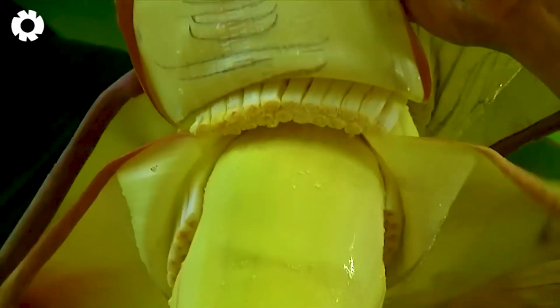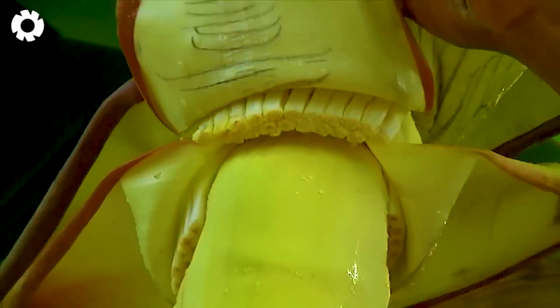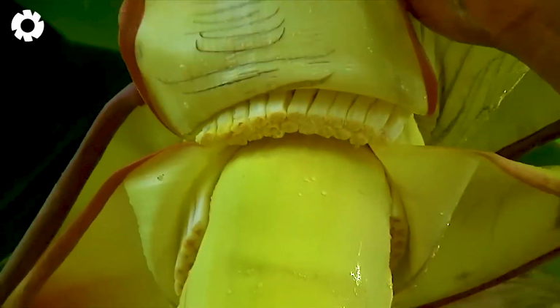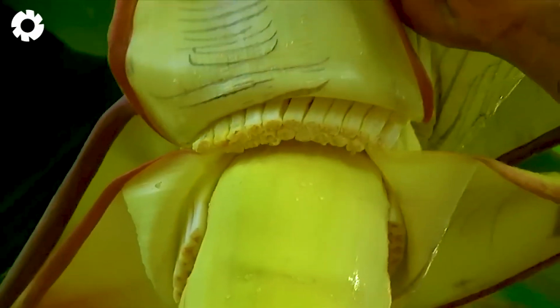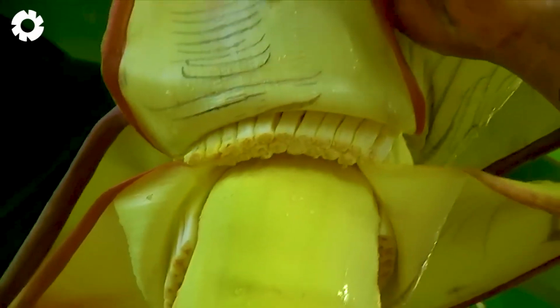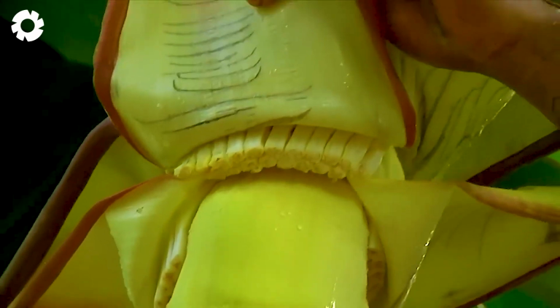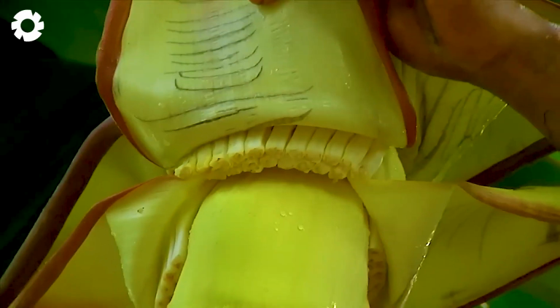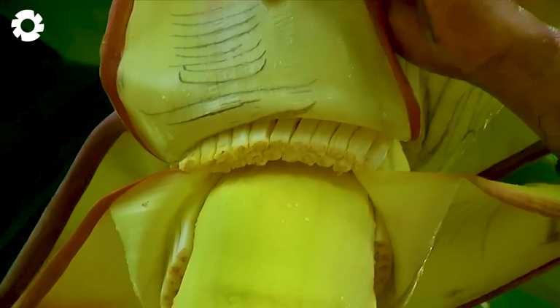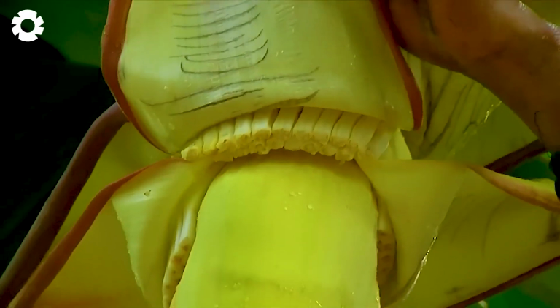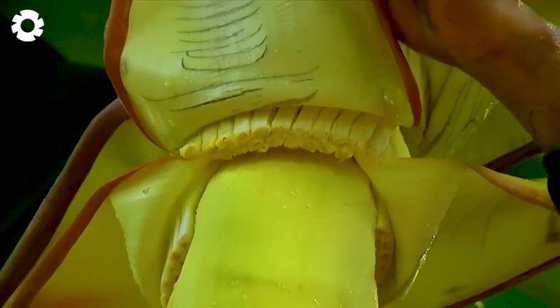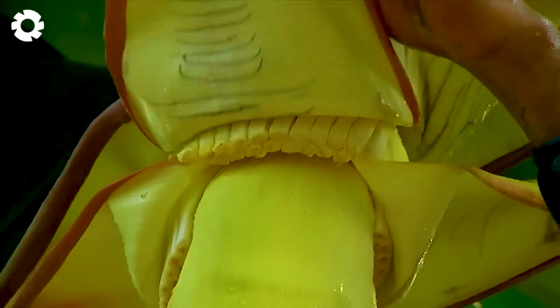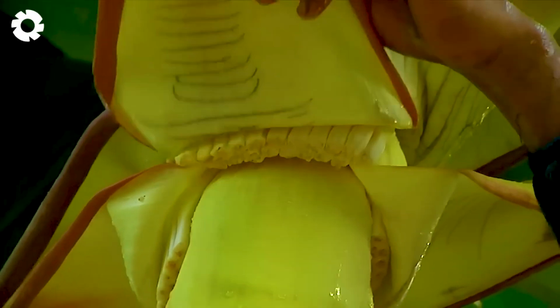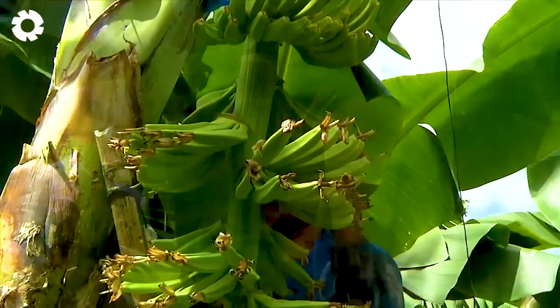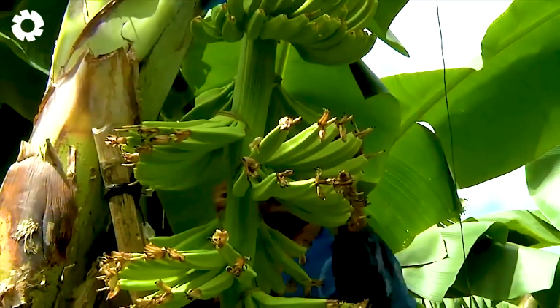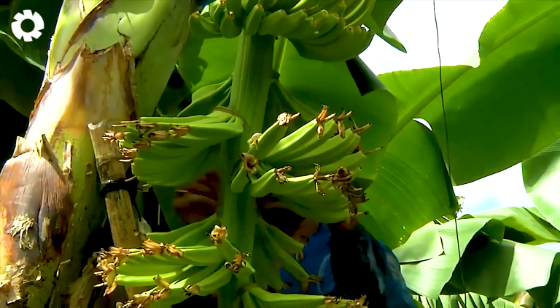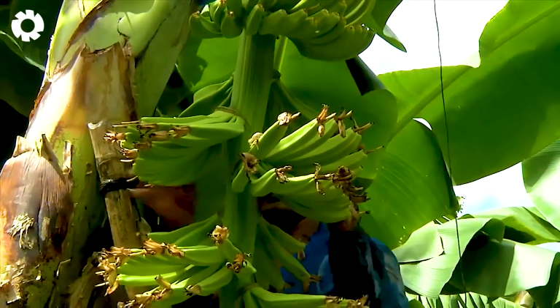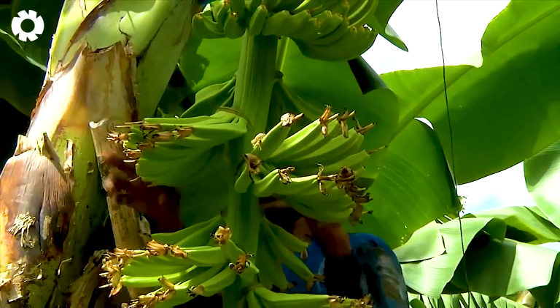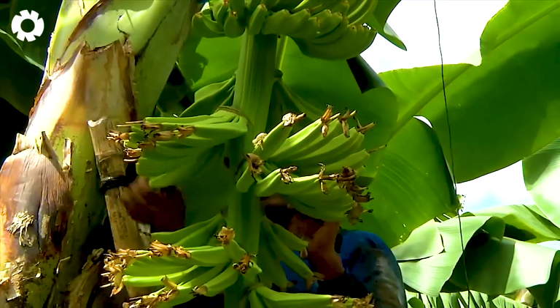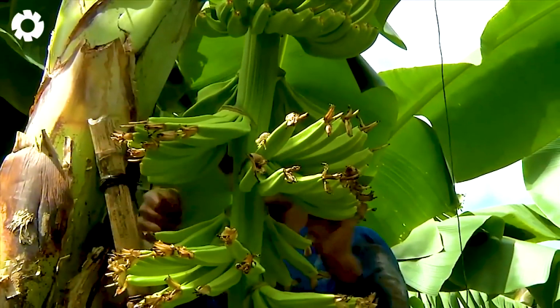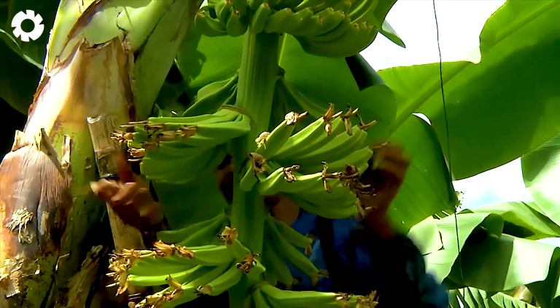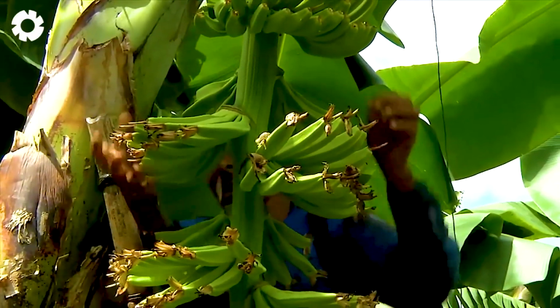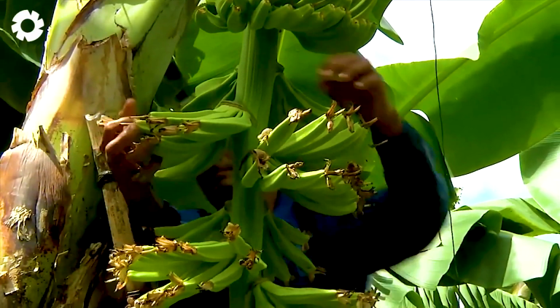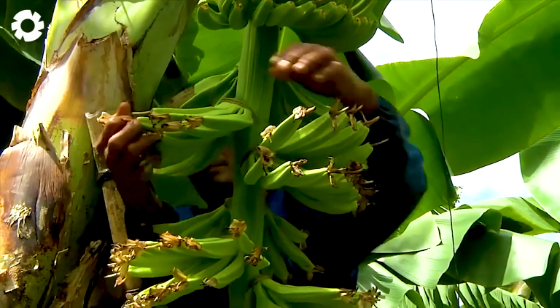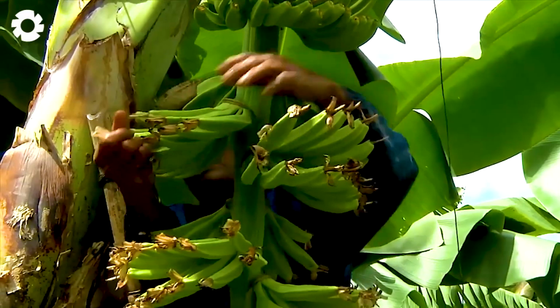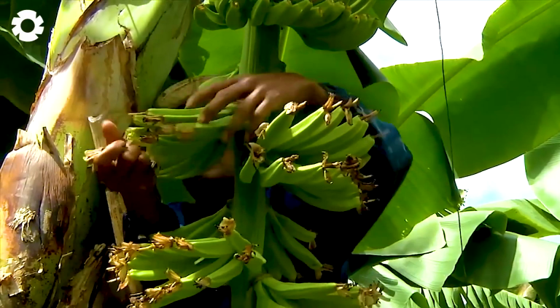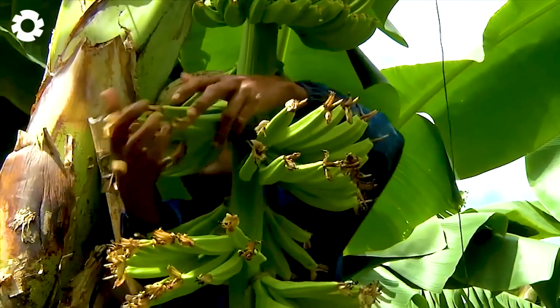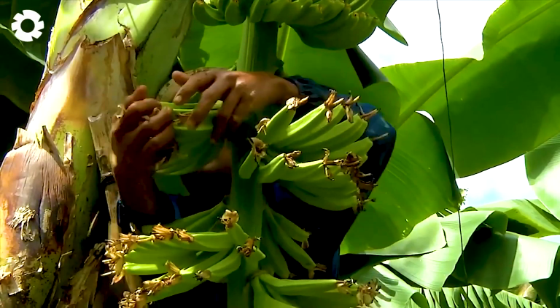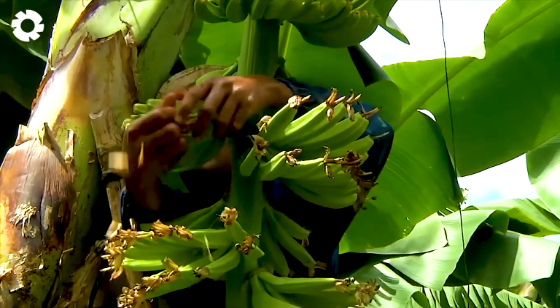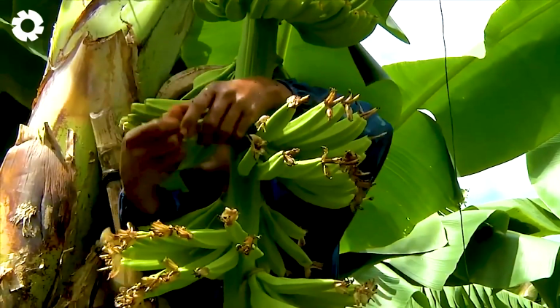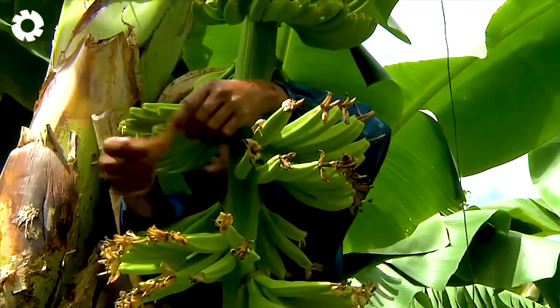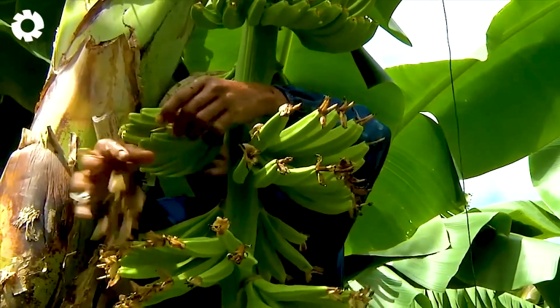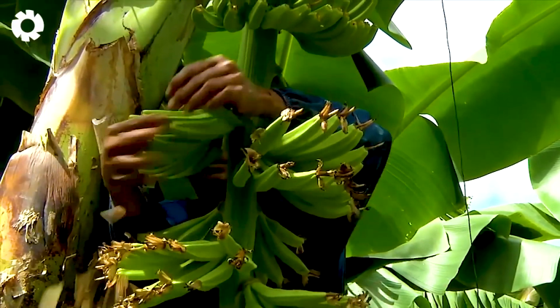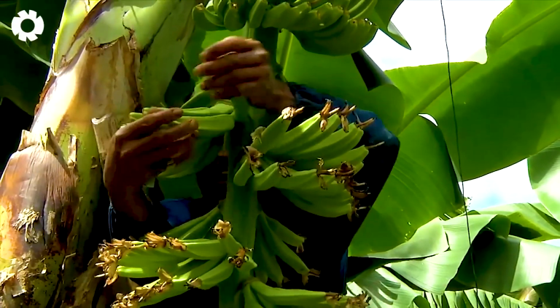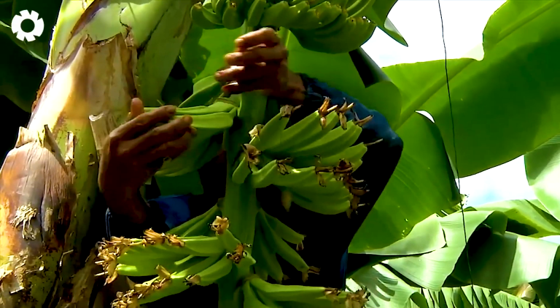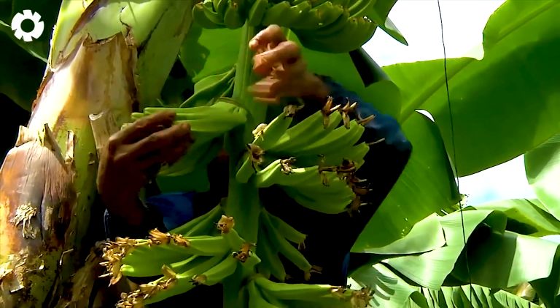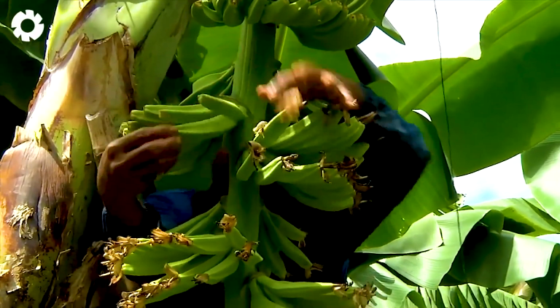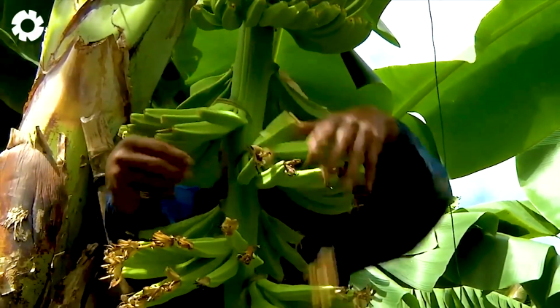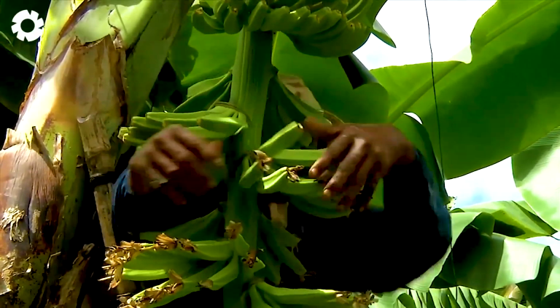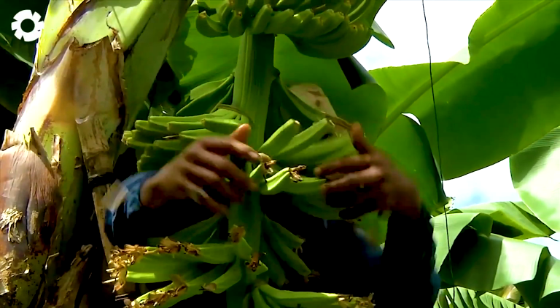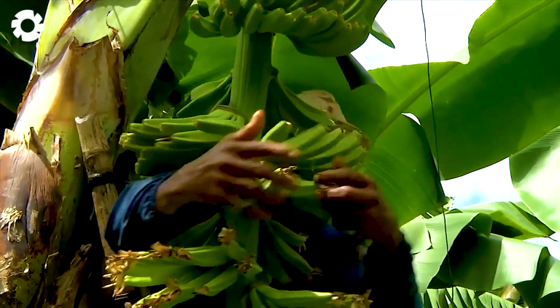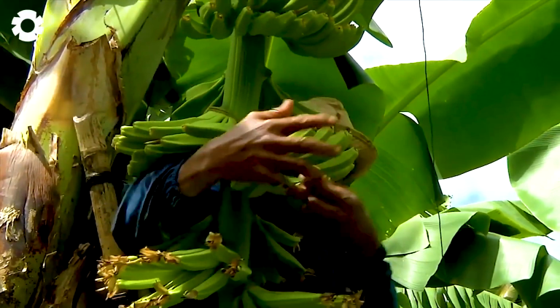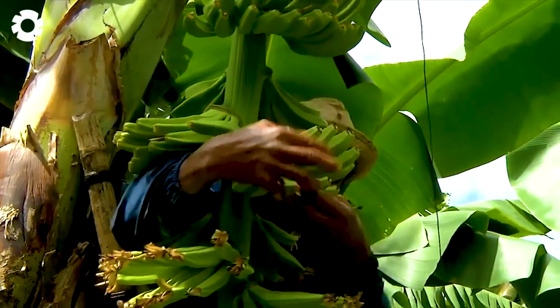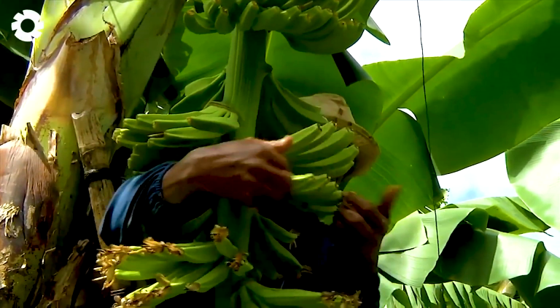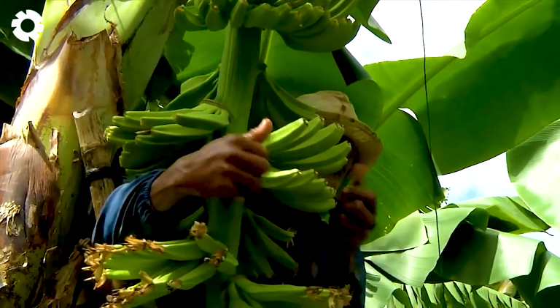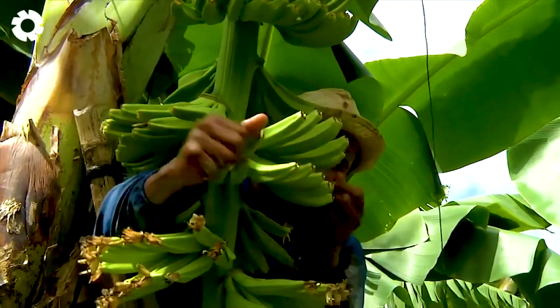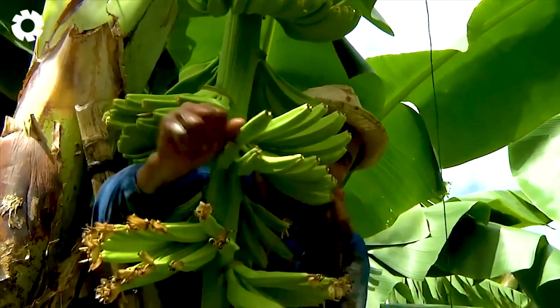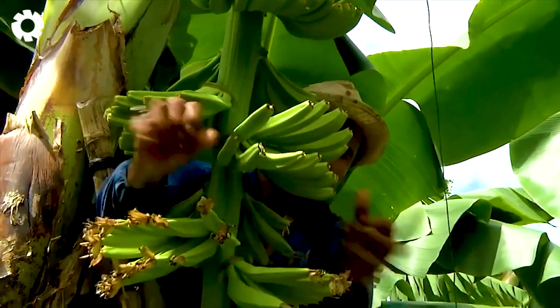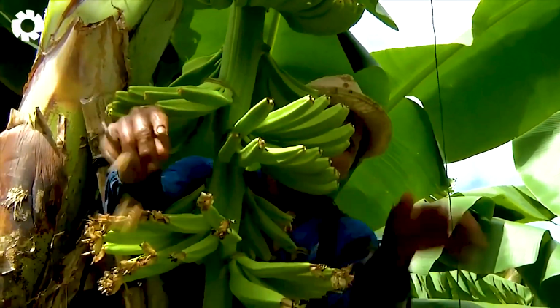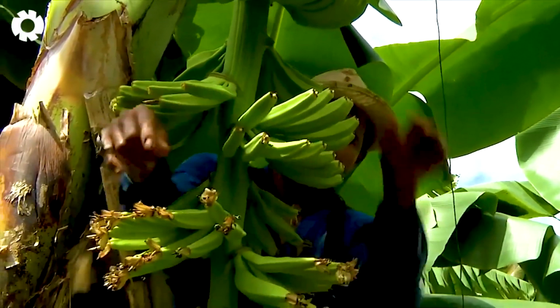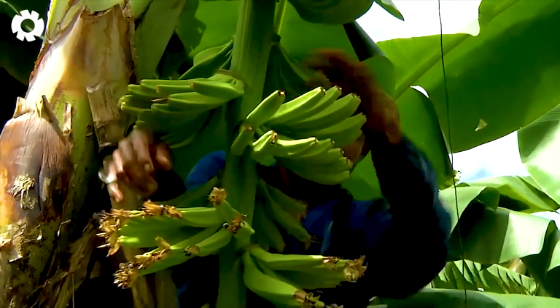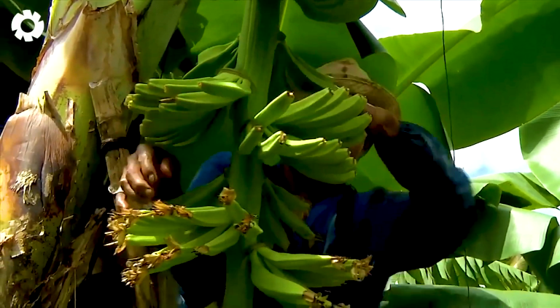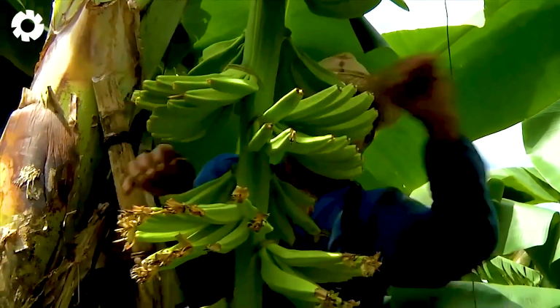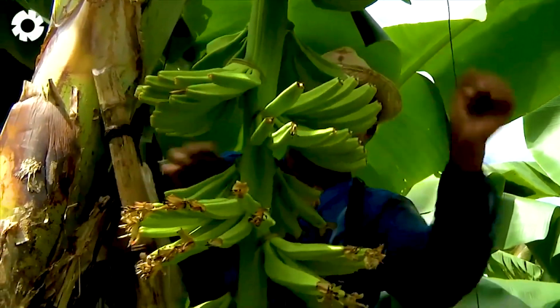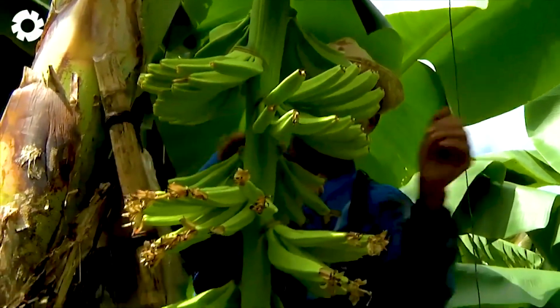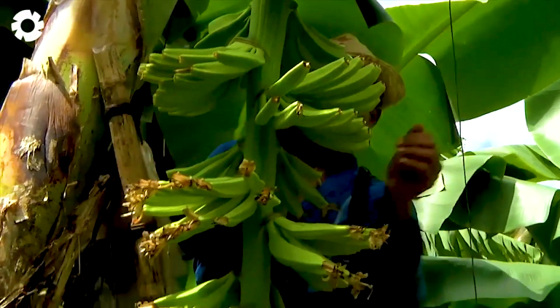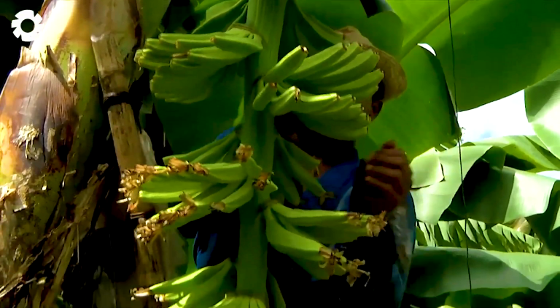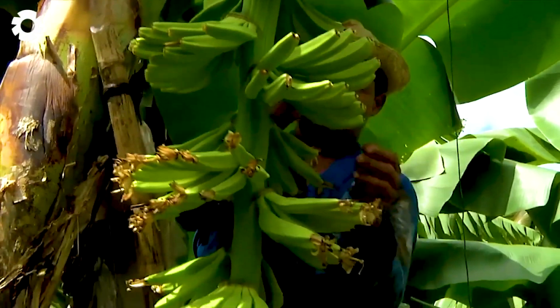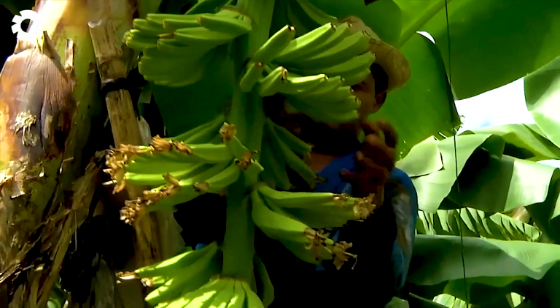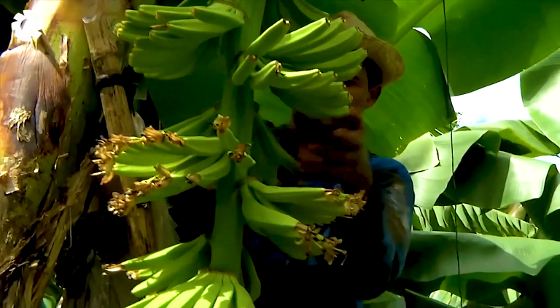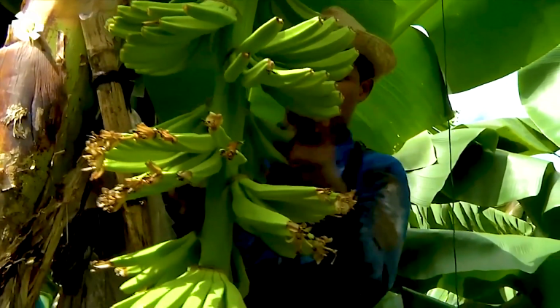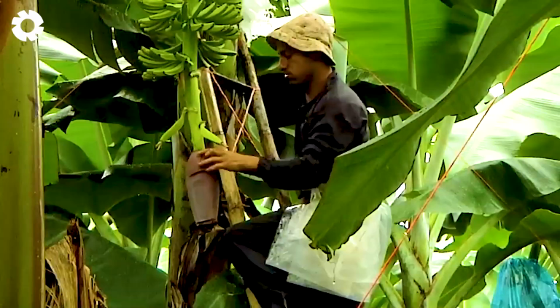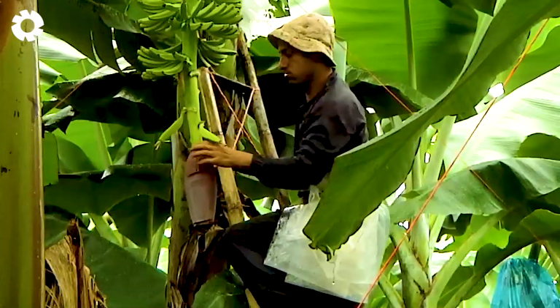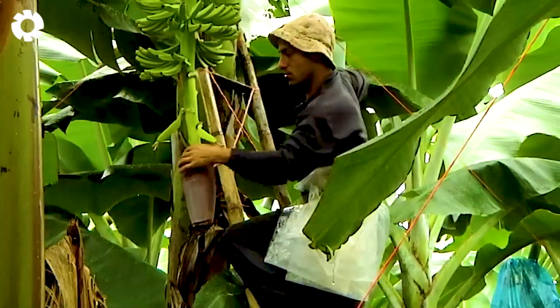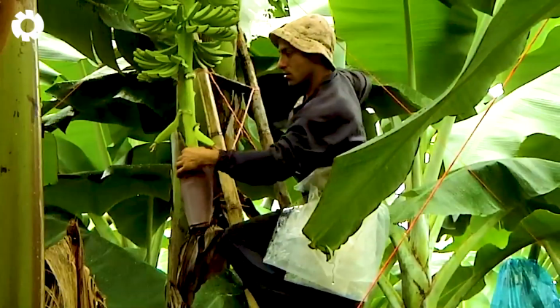Let's take a closer look at how they precisely remove the banana flower, an essential step in the journey to producing high-quality bananas.